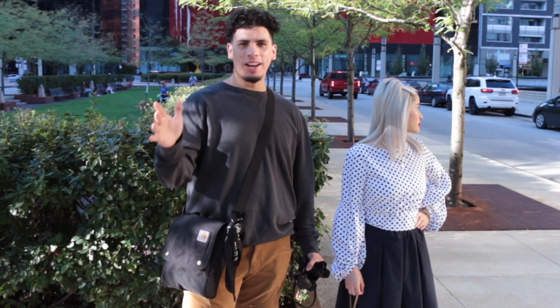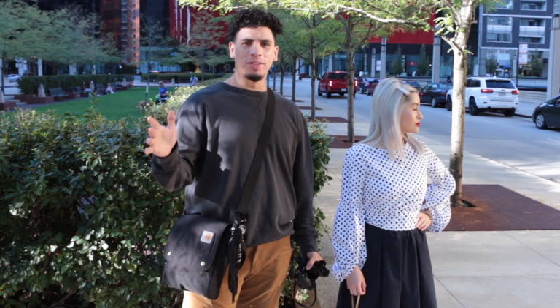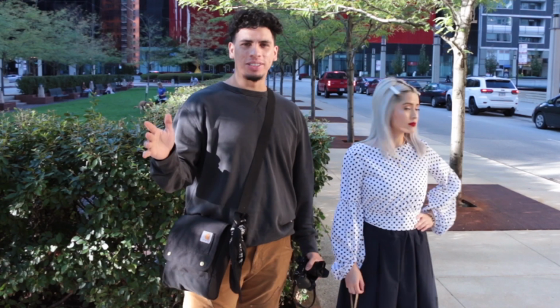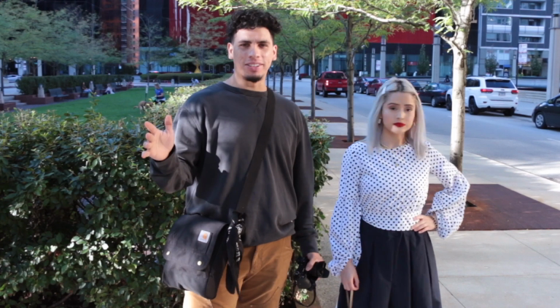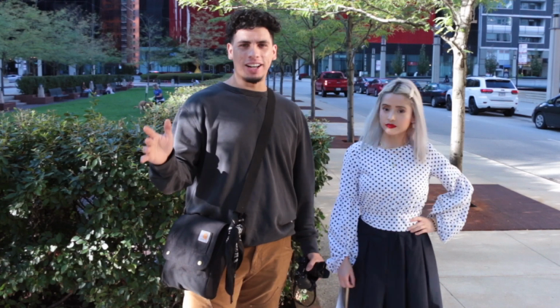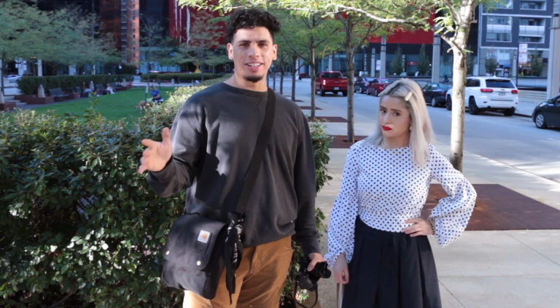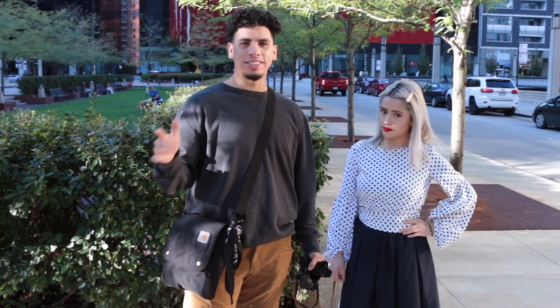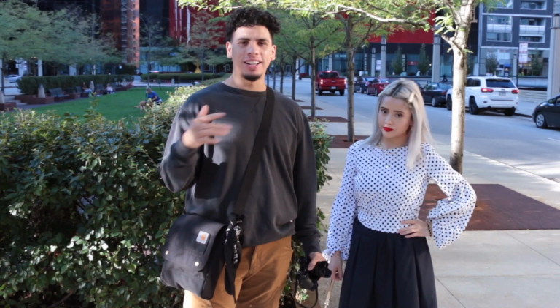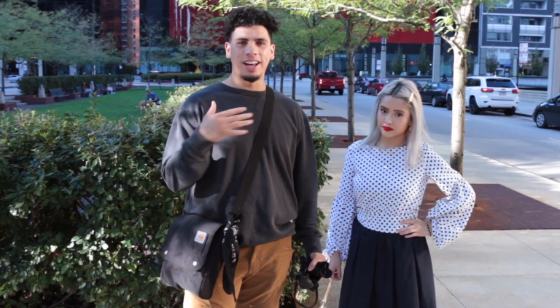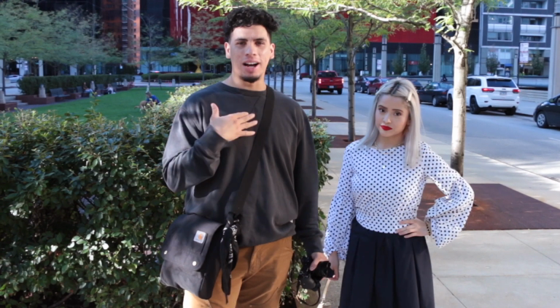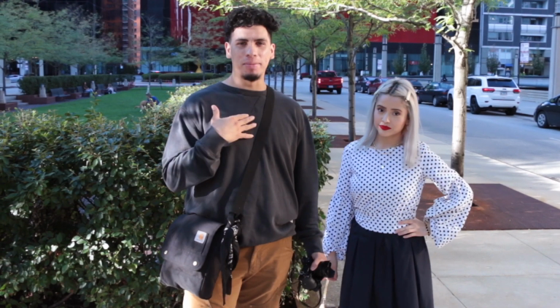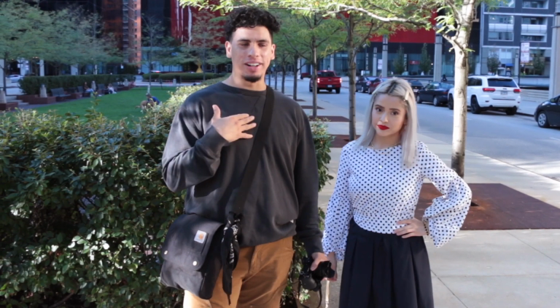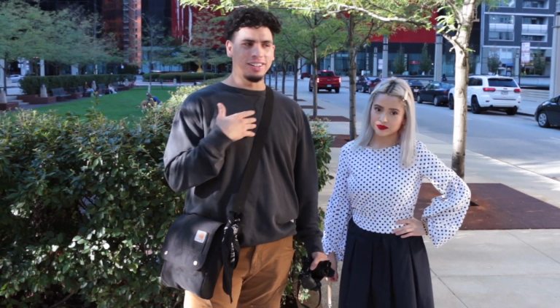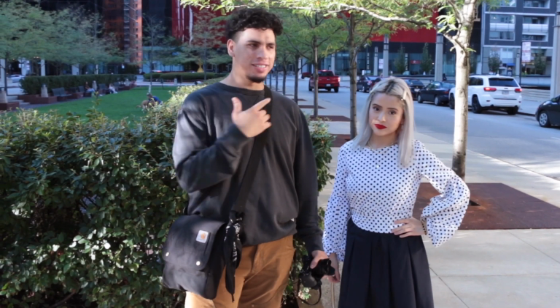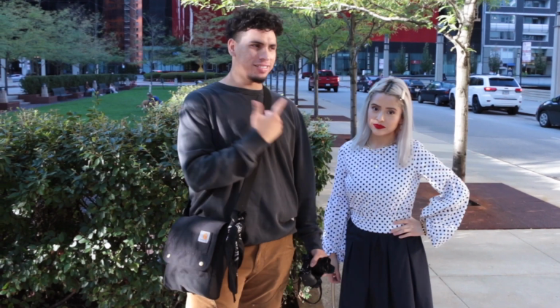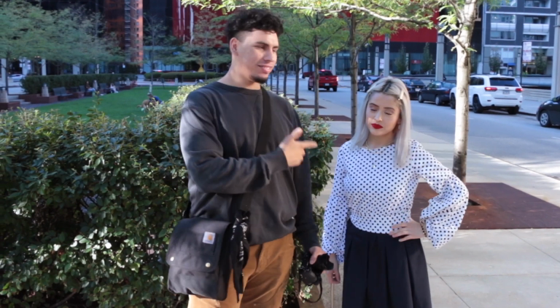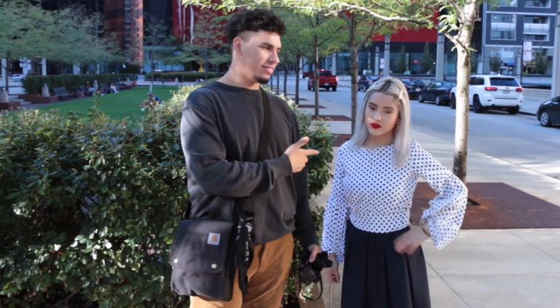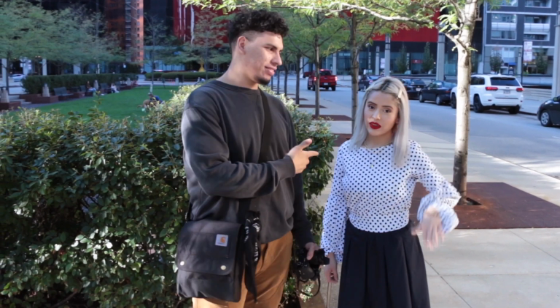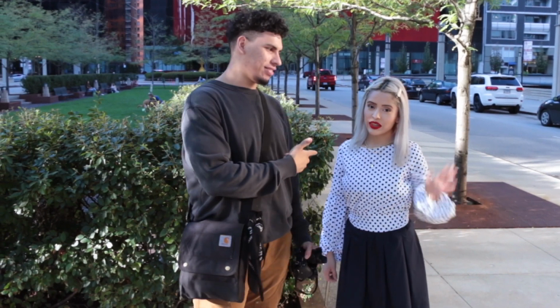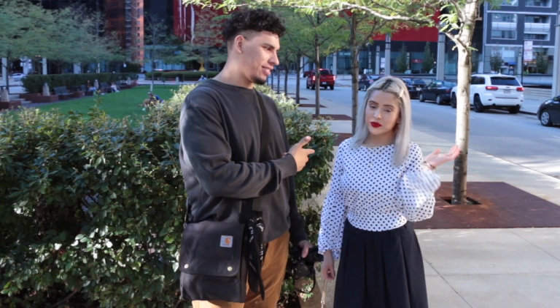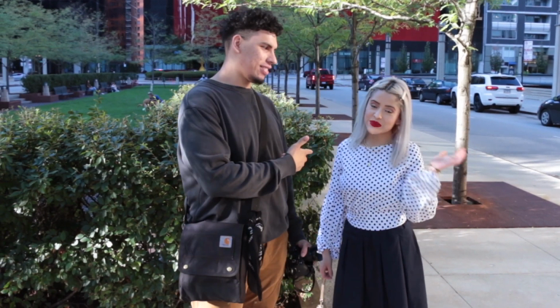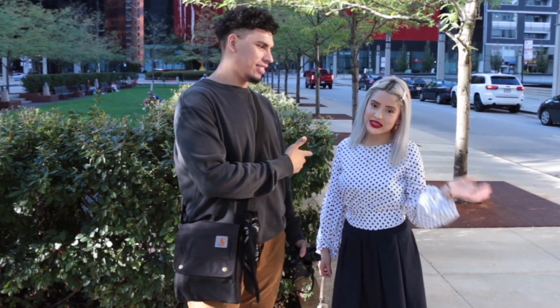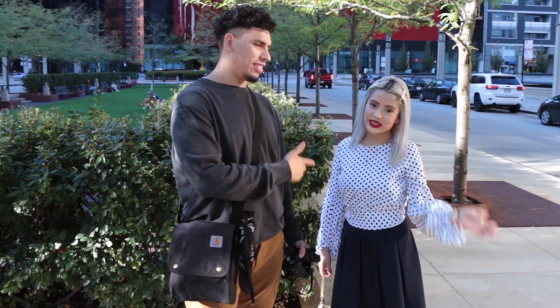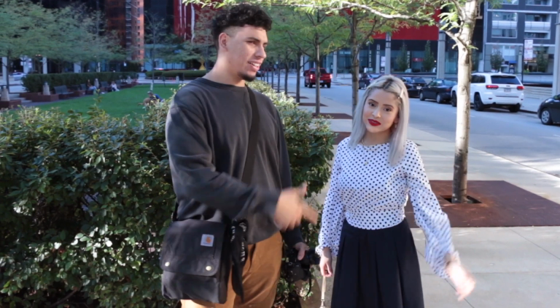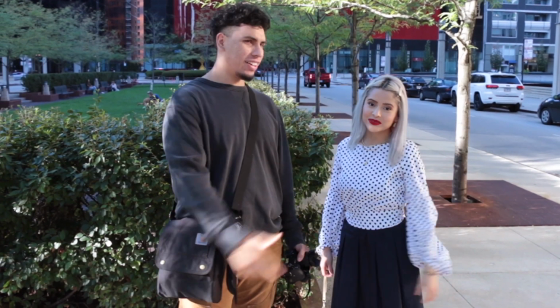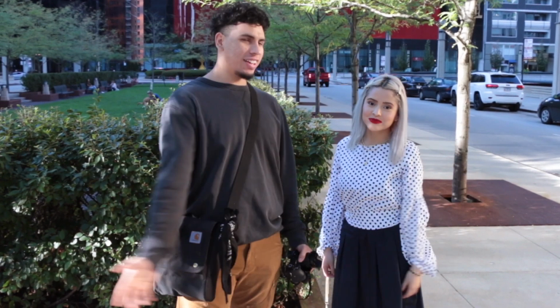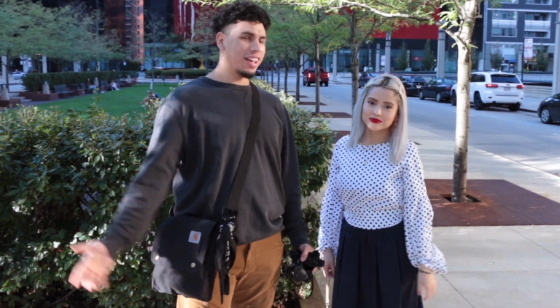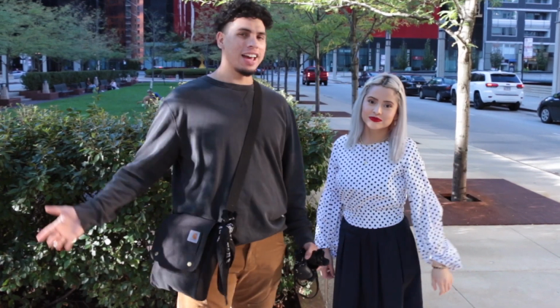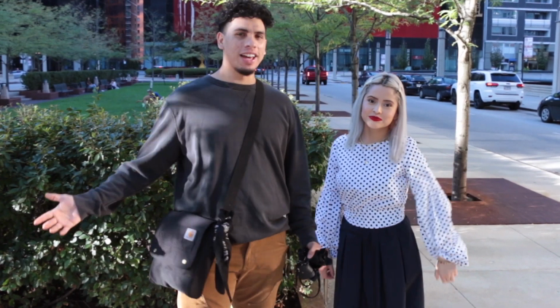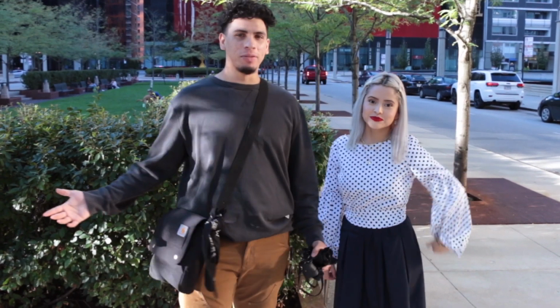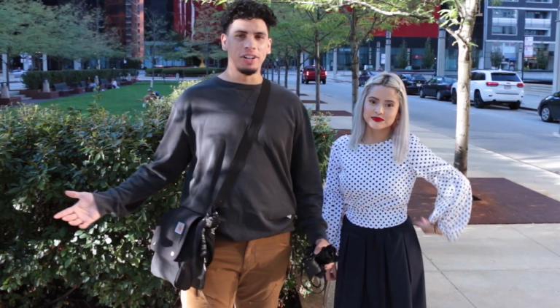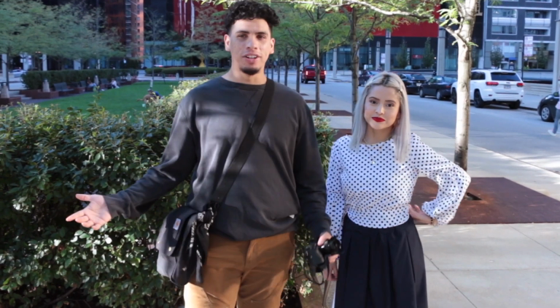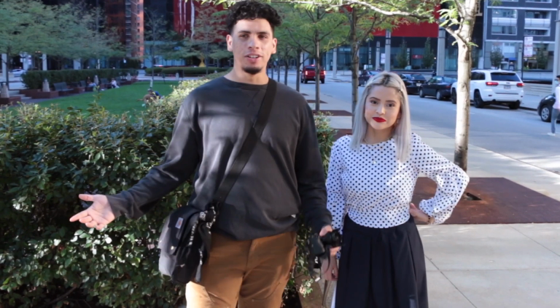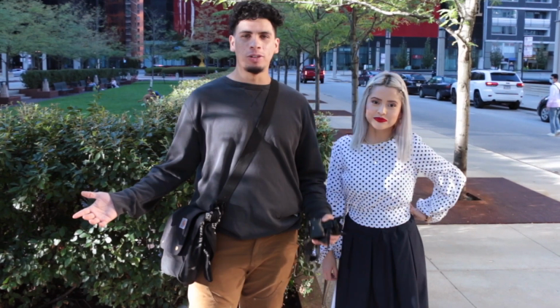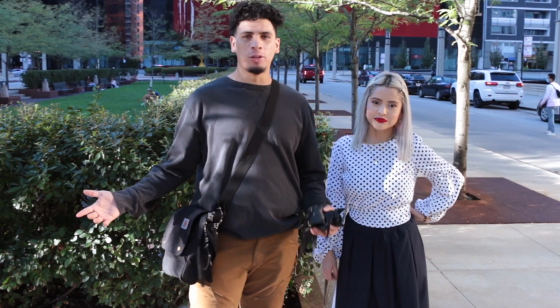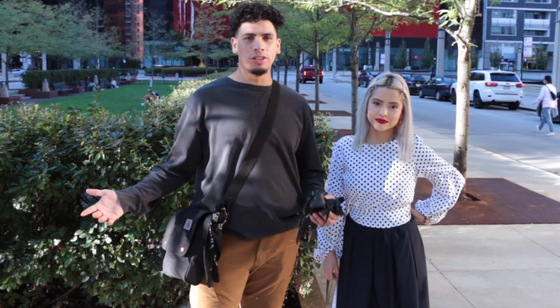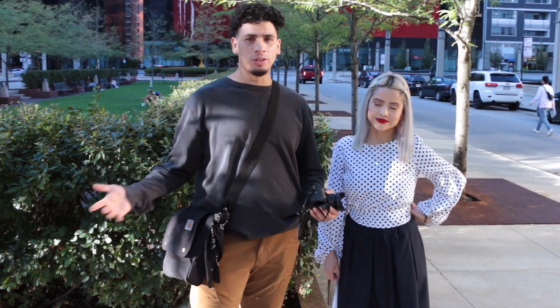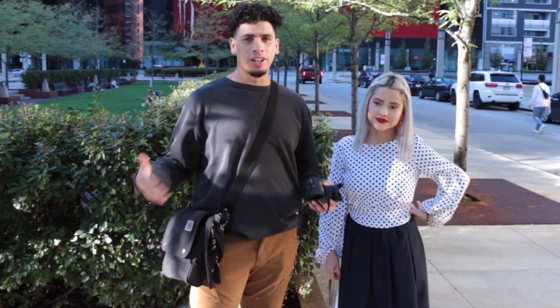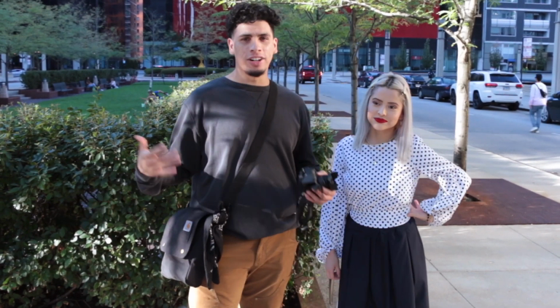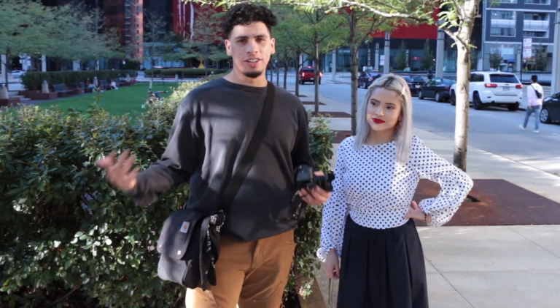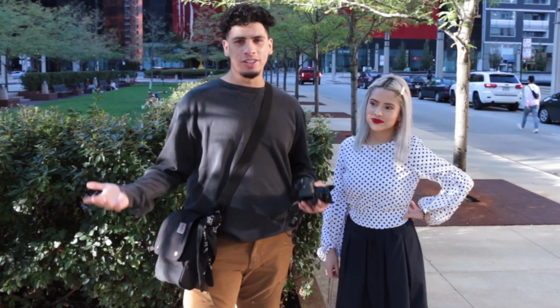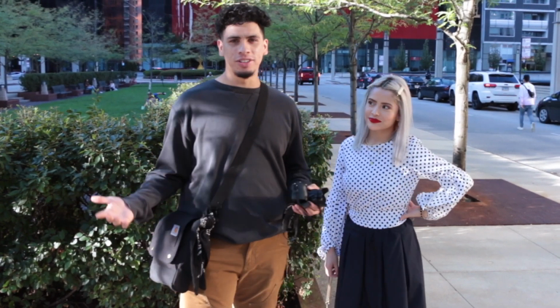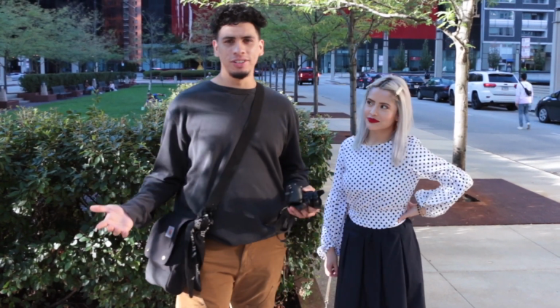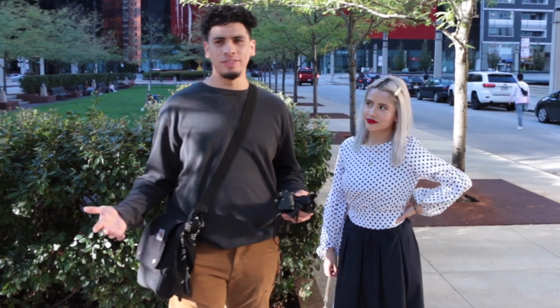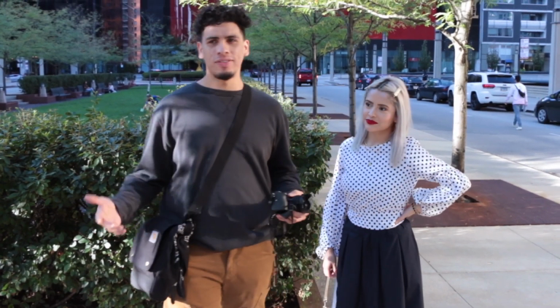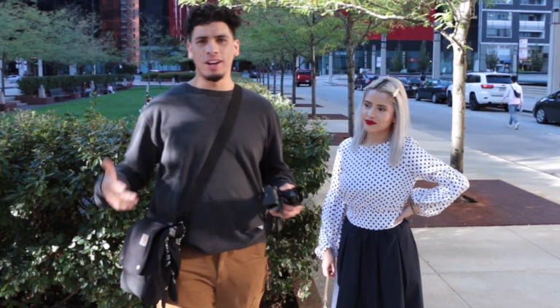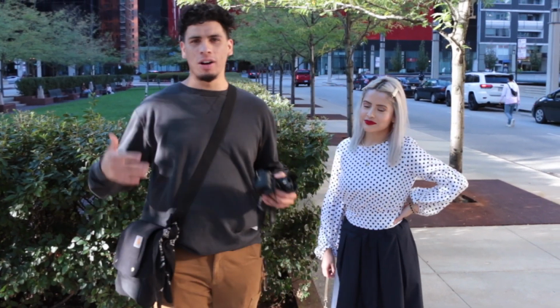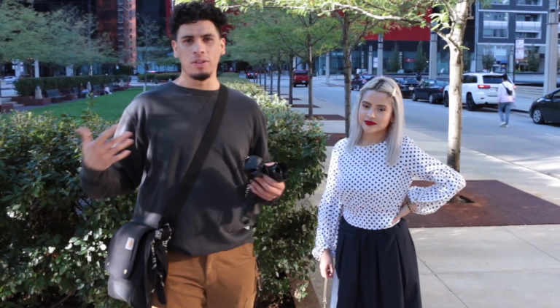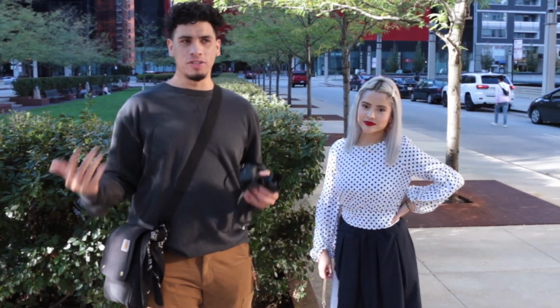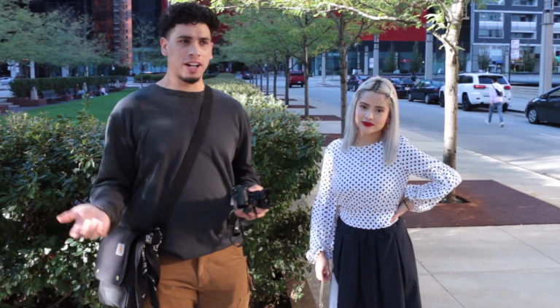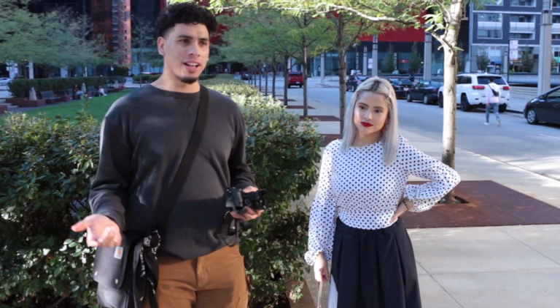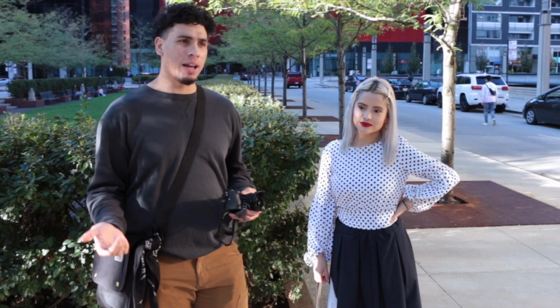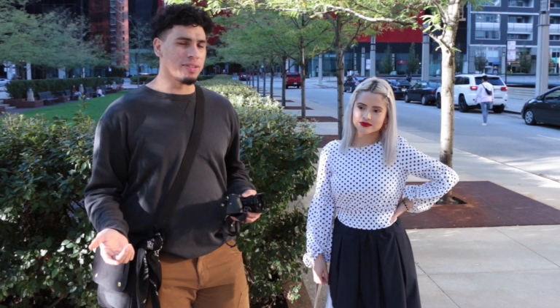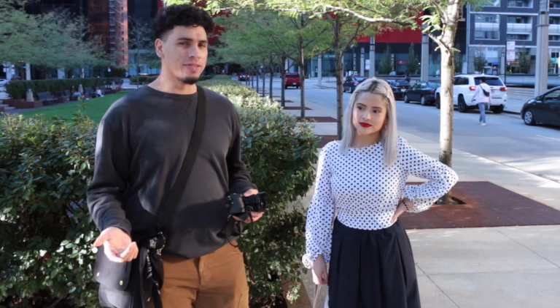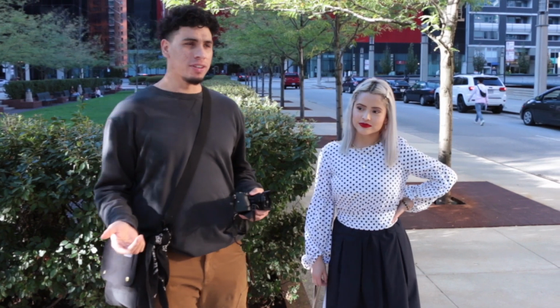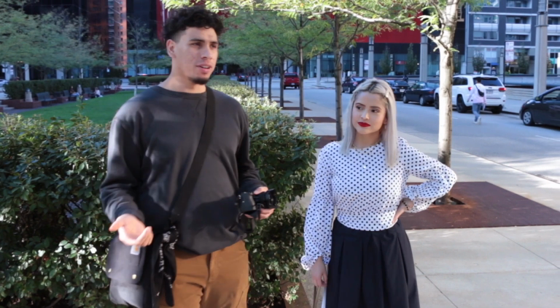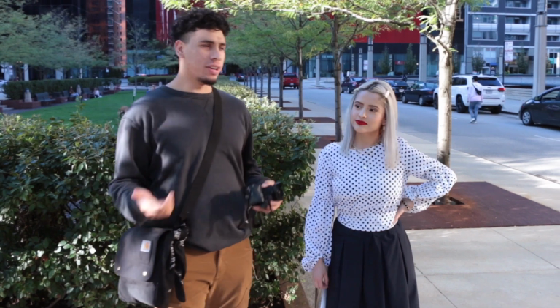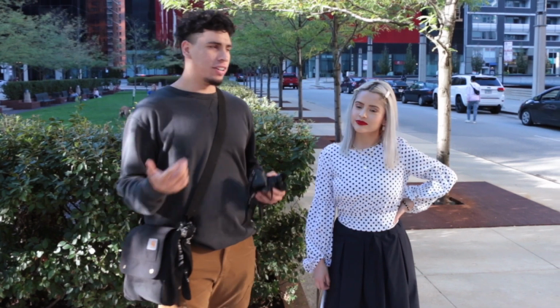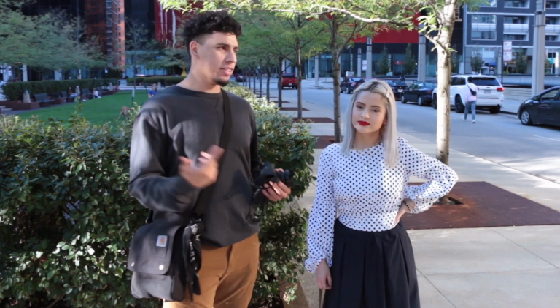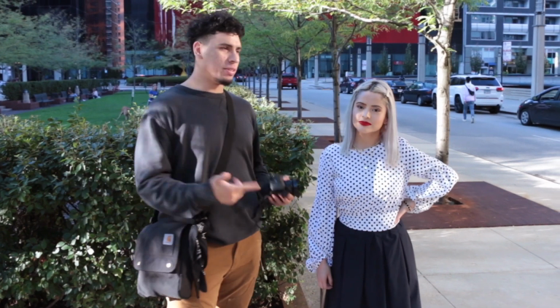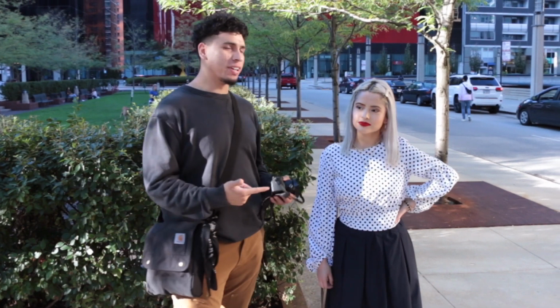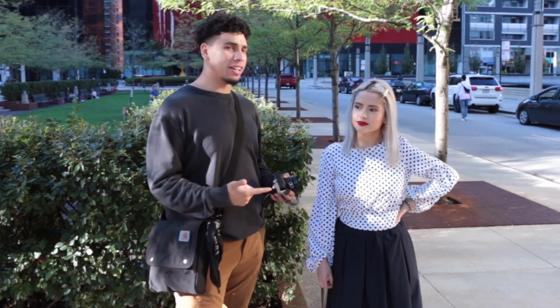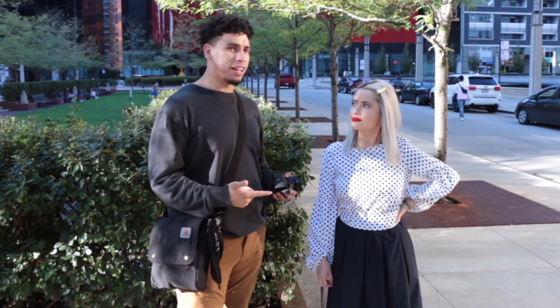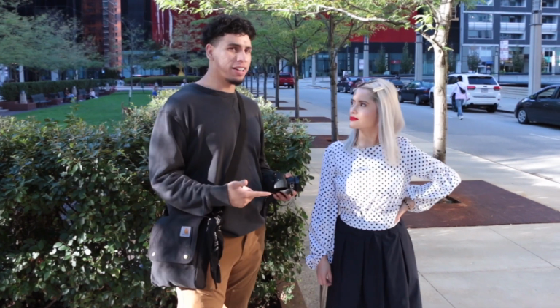What's up guys? I'm Miguel. And I'm Z. And we're here doing another shoot. We shot a lot before, we're here to do it again.